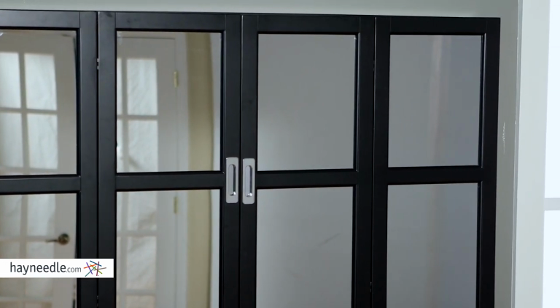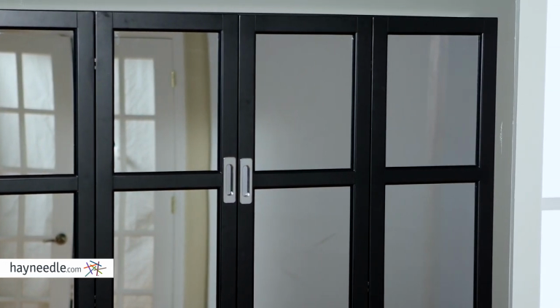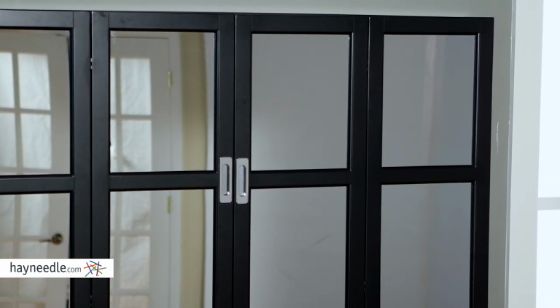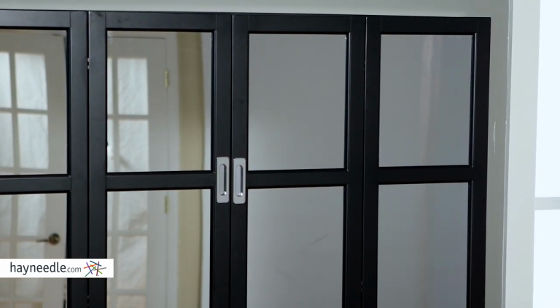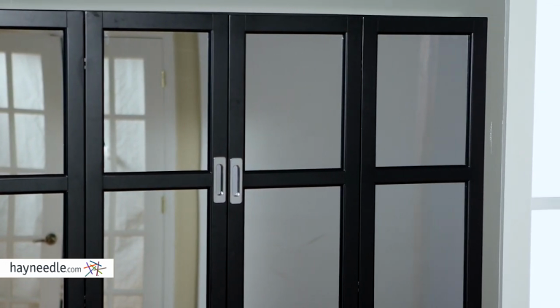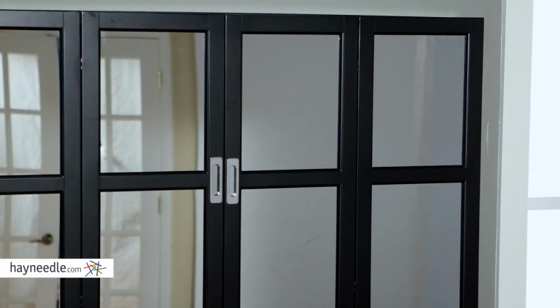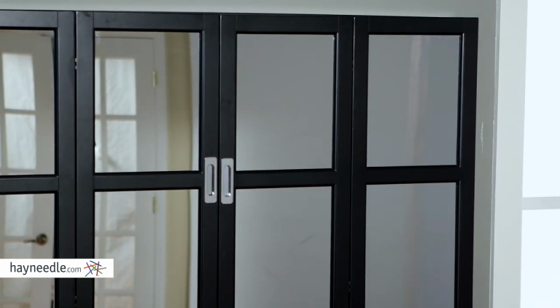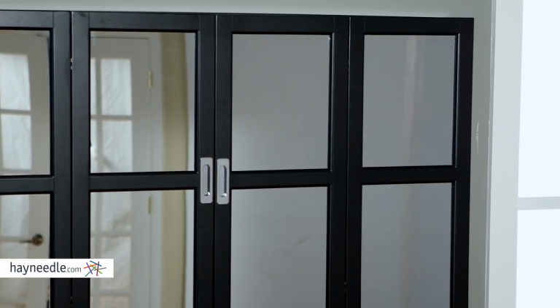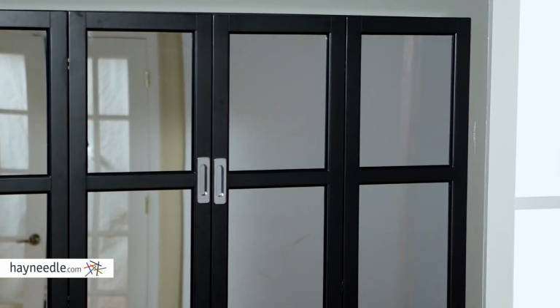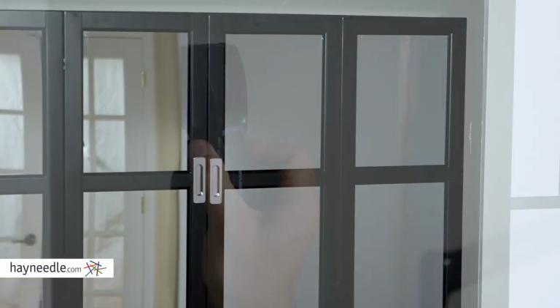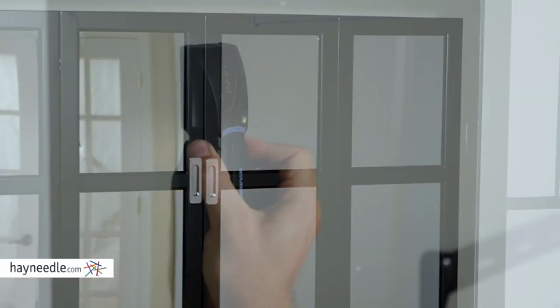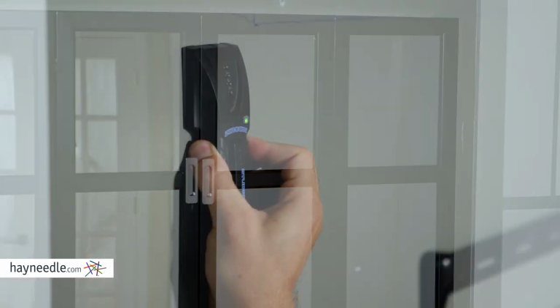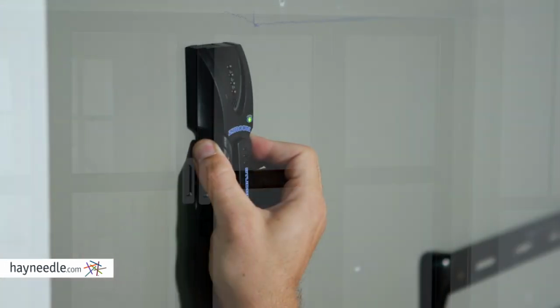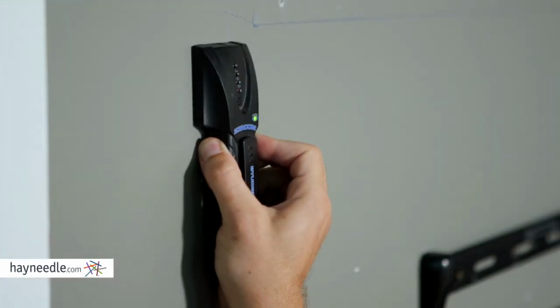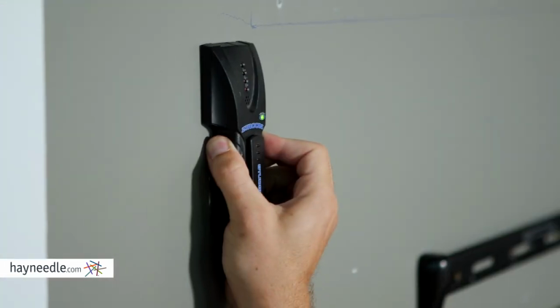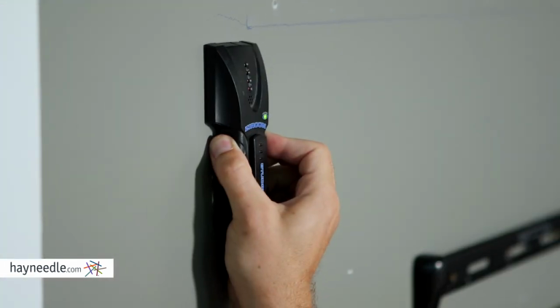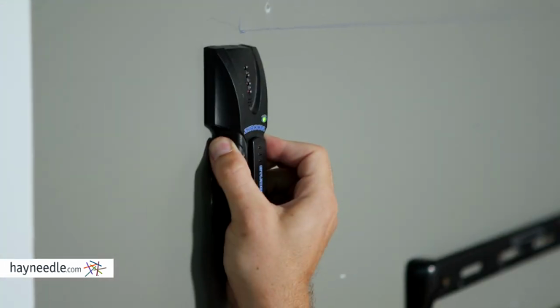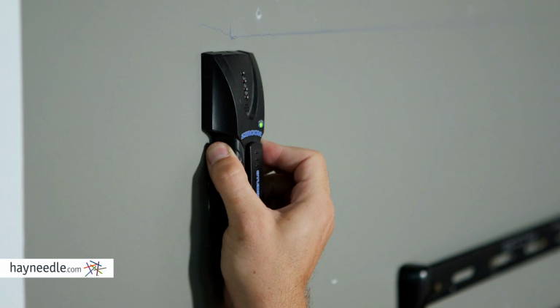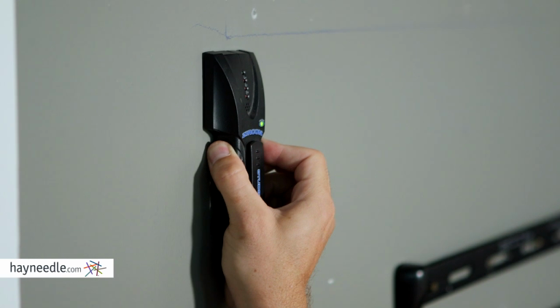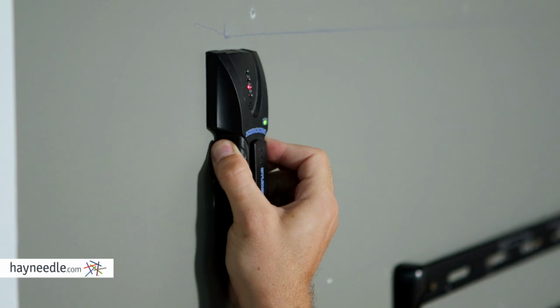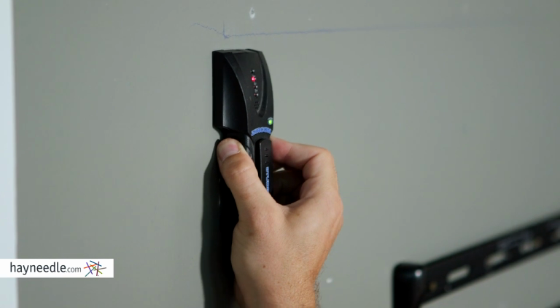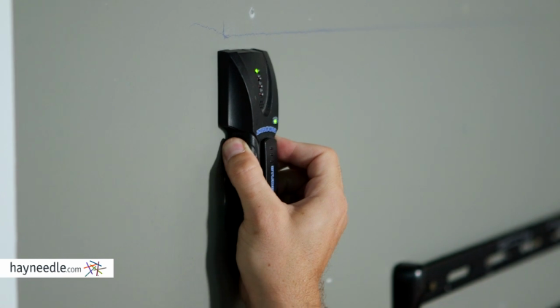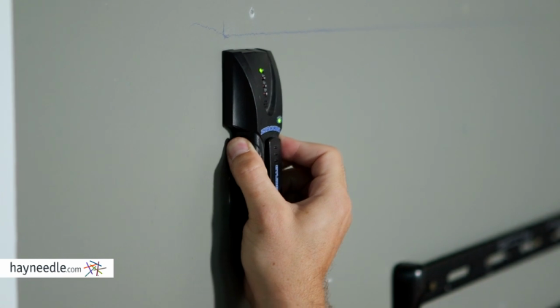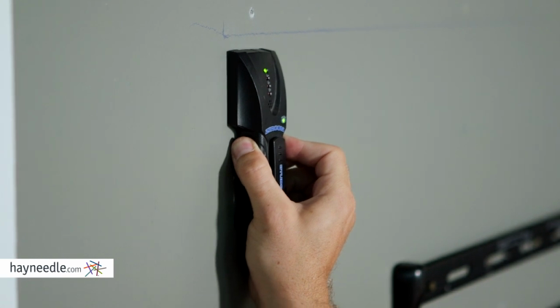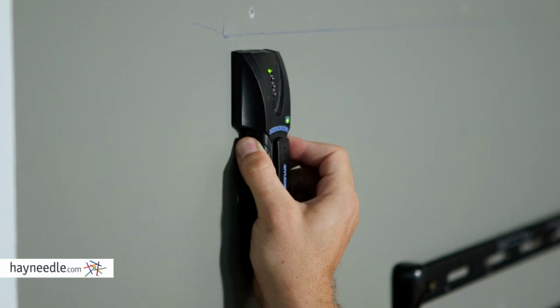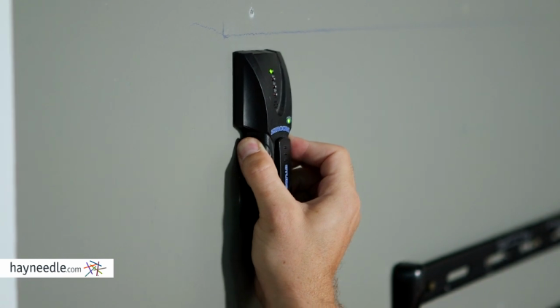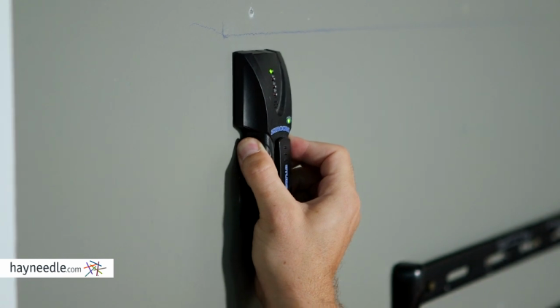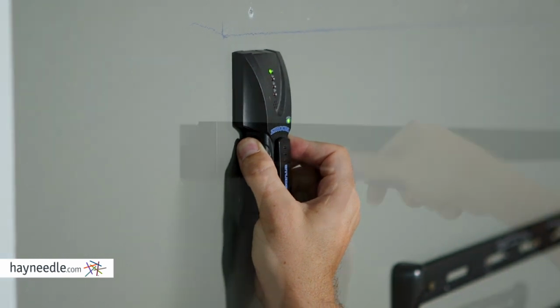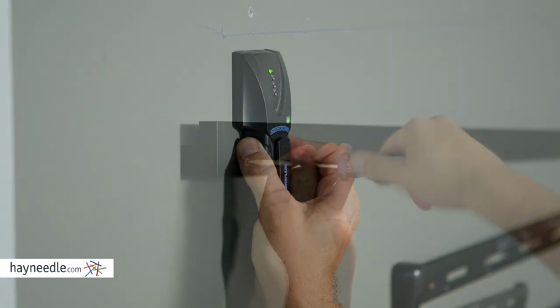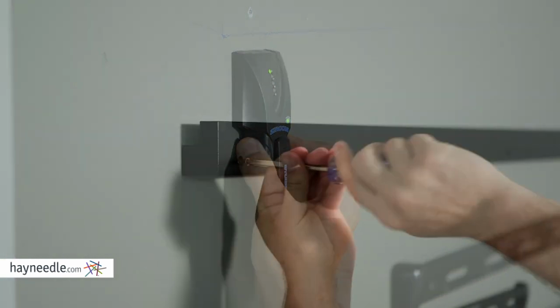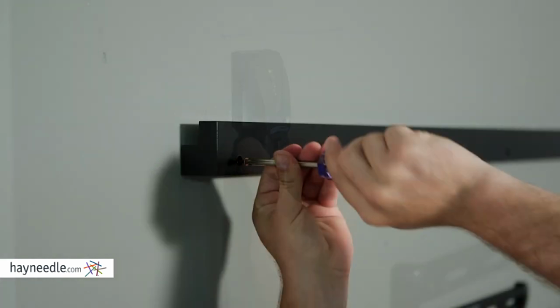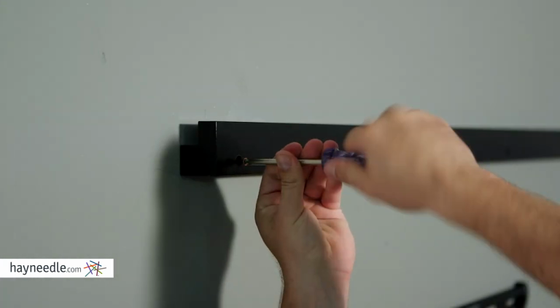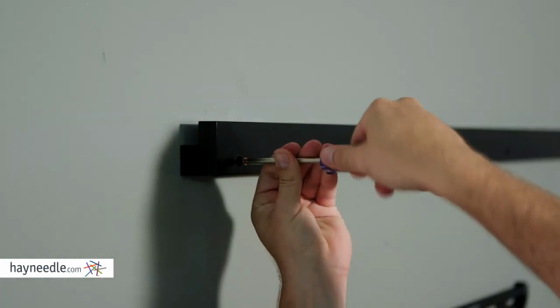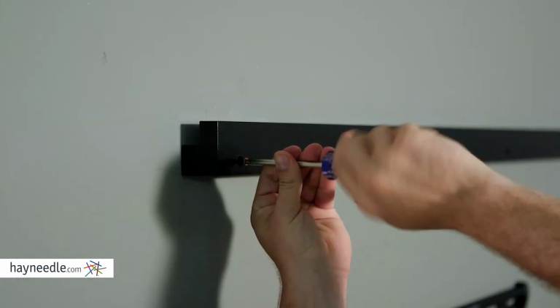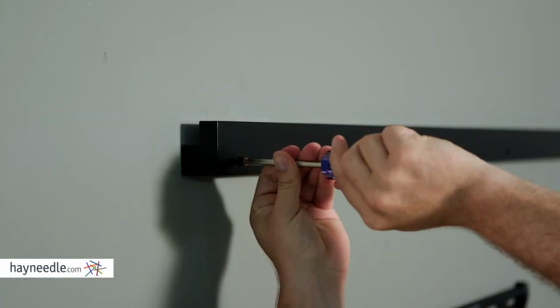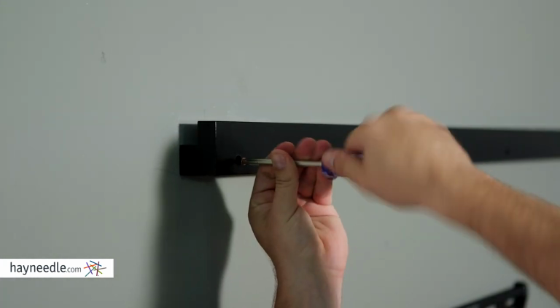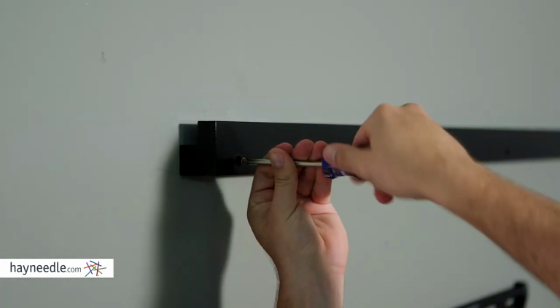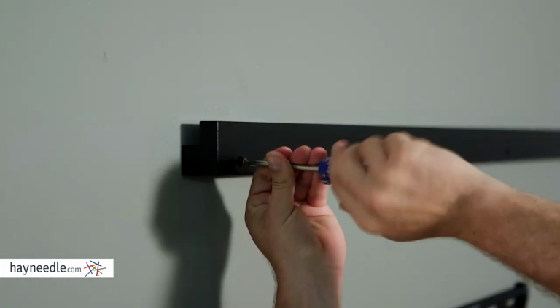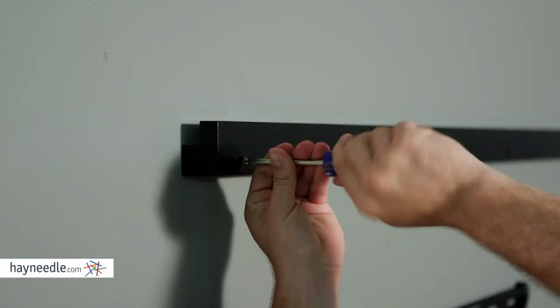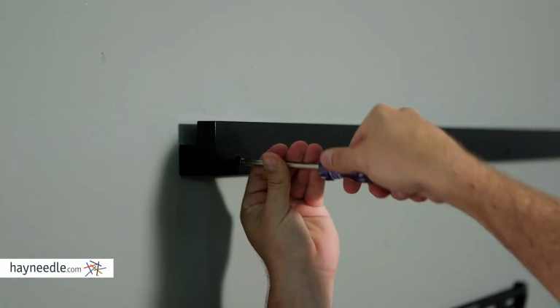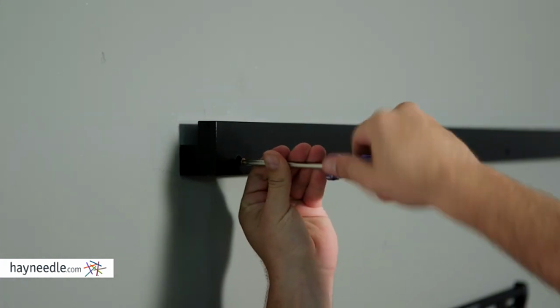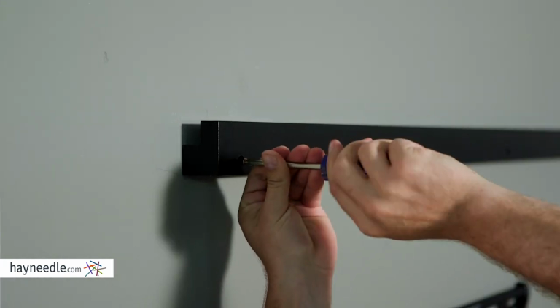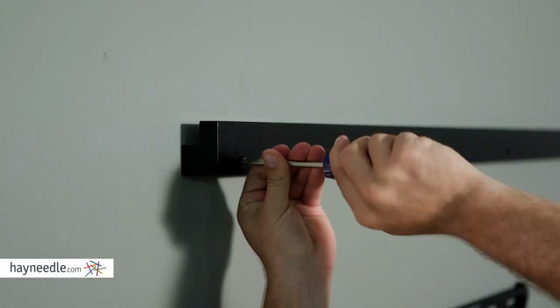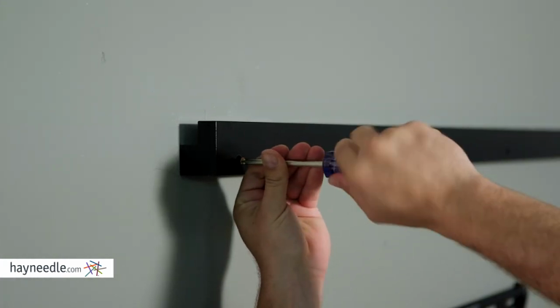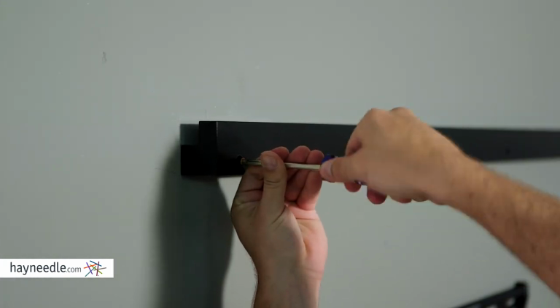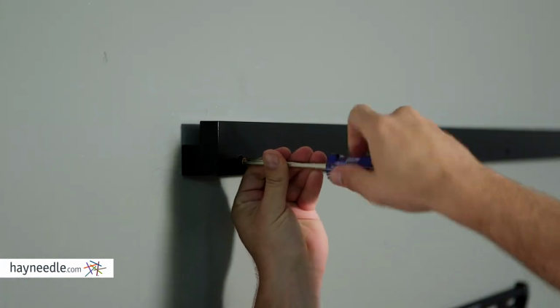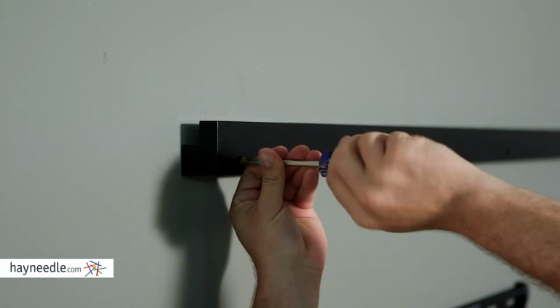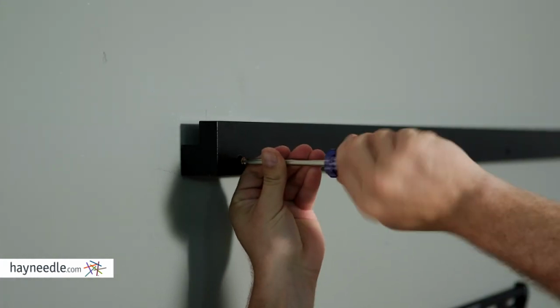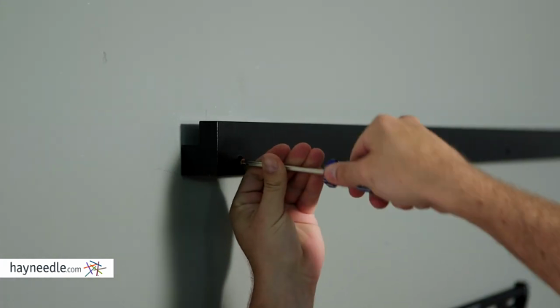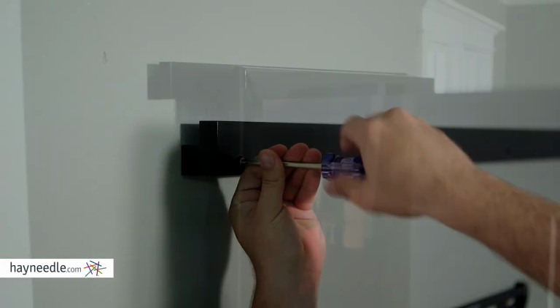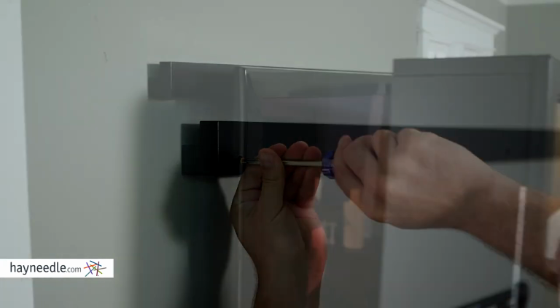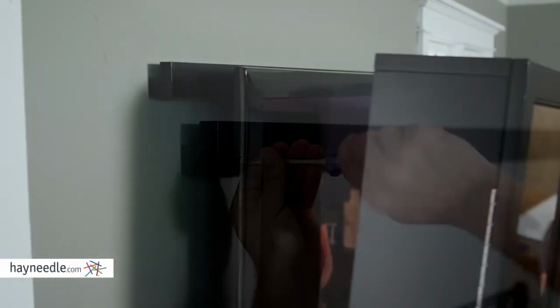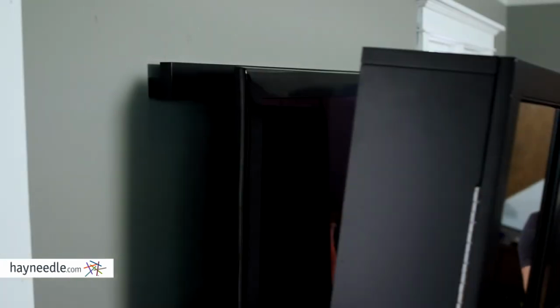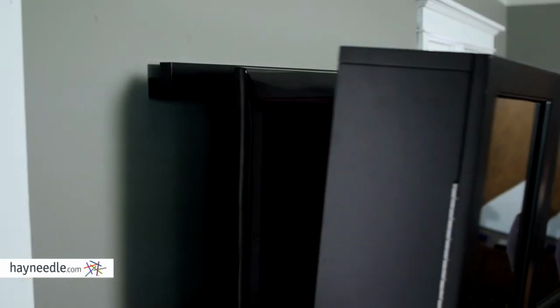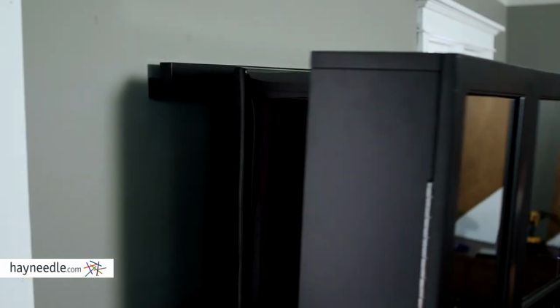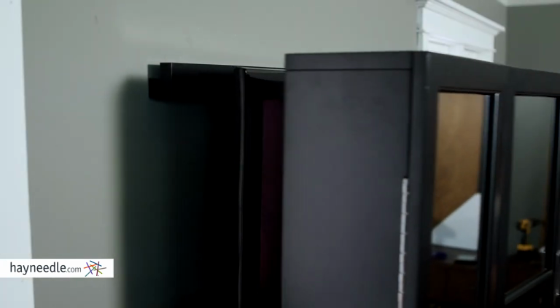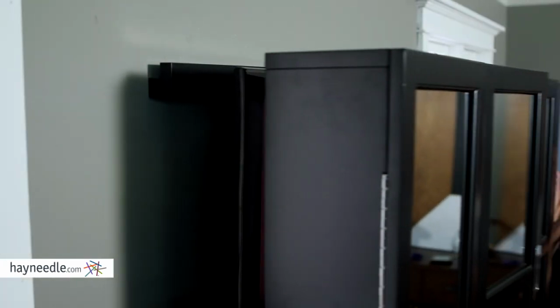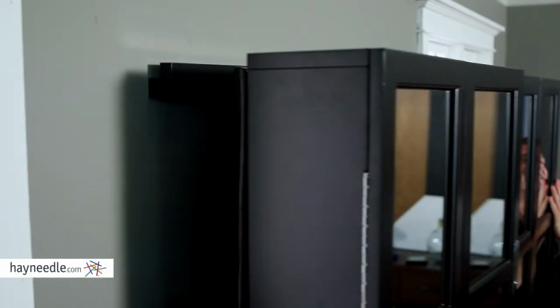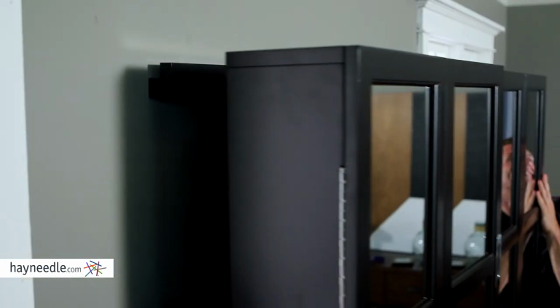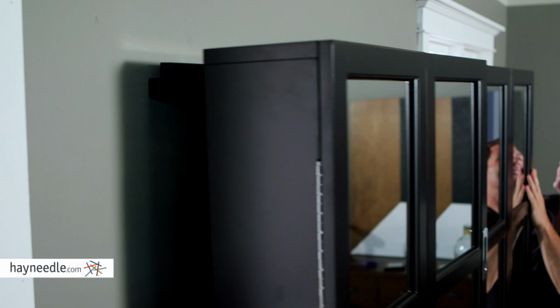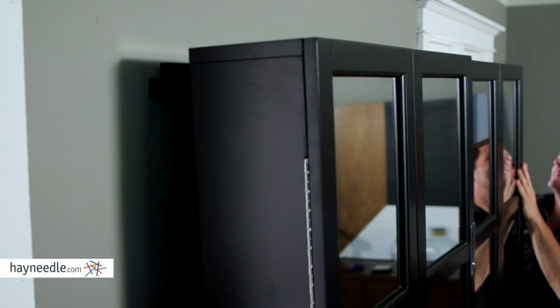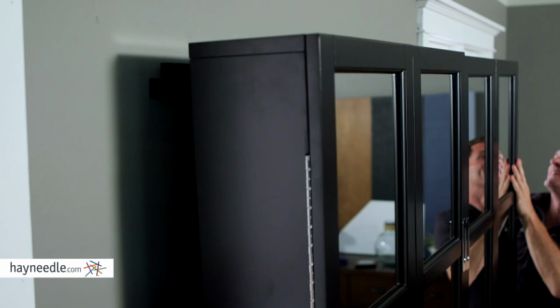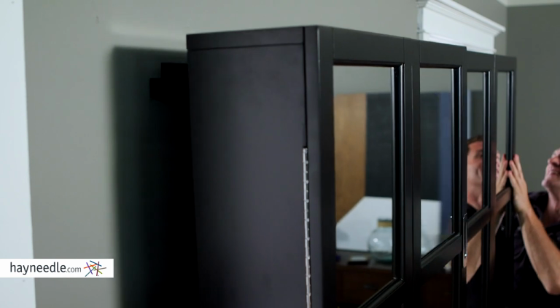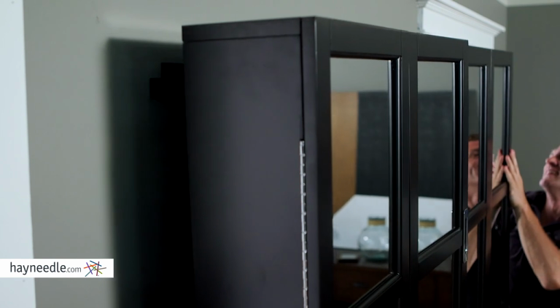And to do so, simply locate your studs, make sure you're level, drill holes for your screws into the studs, then mount to the wall.